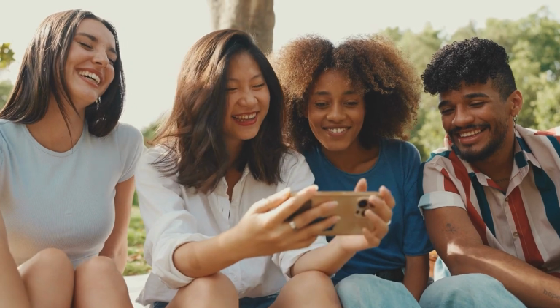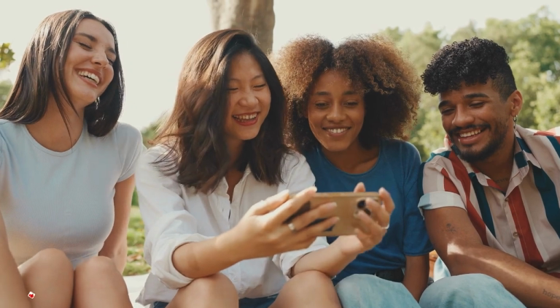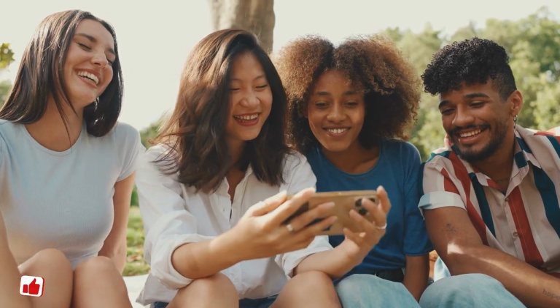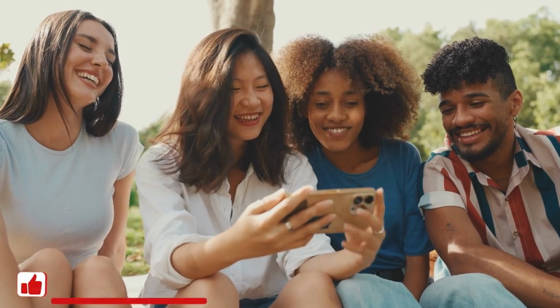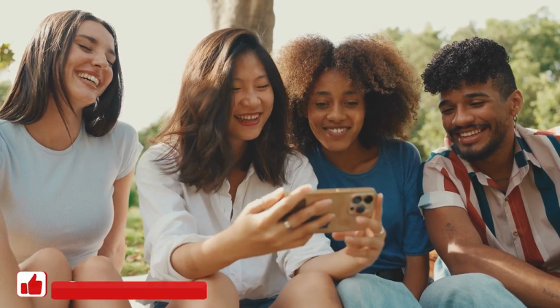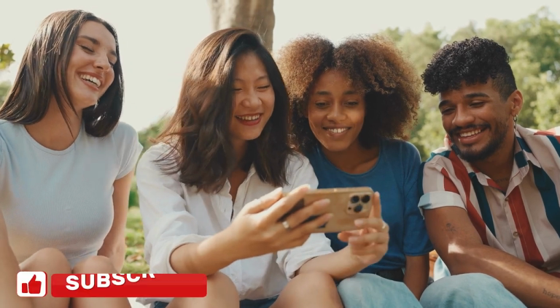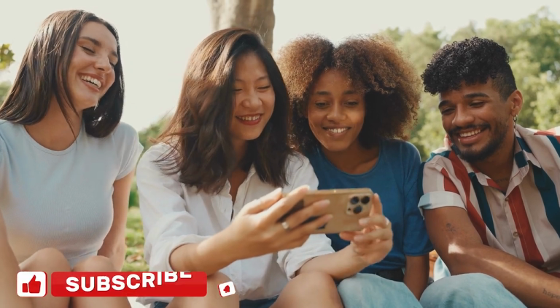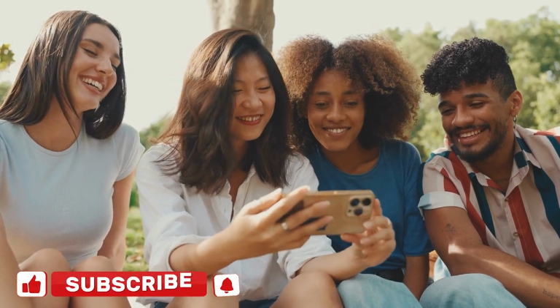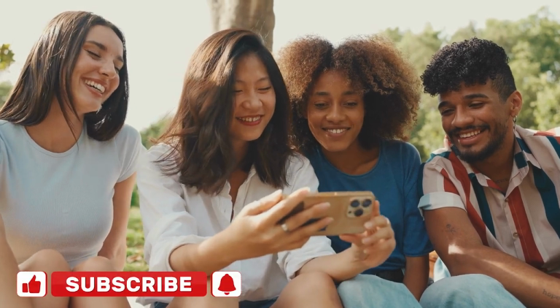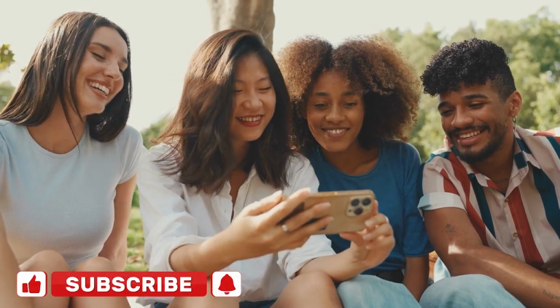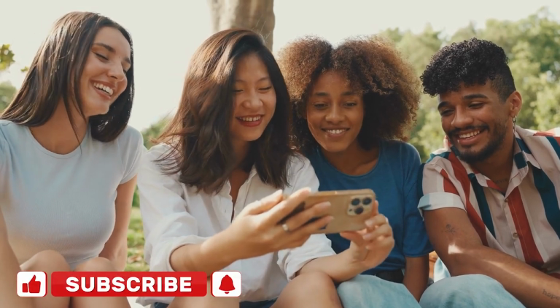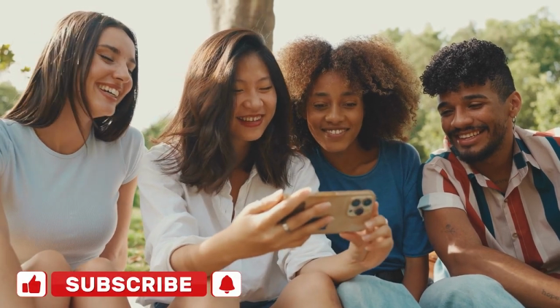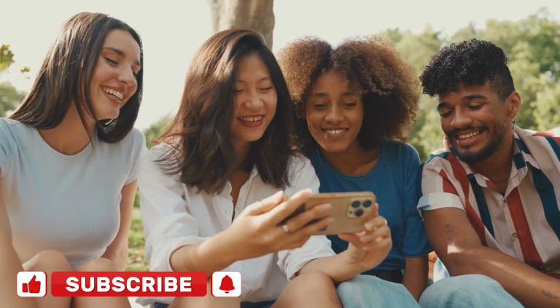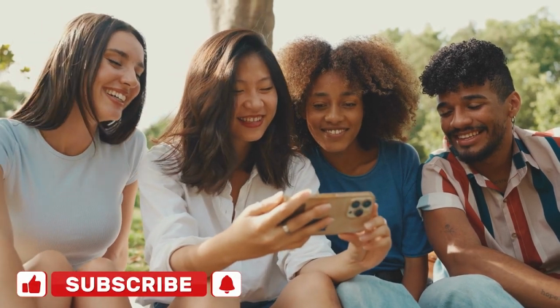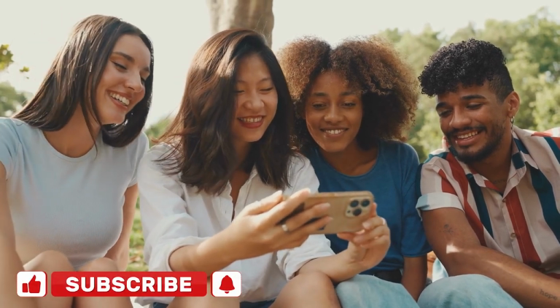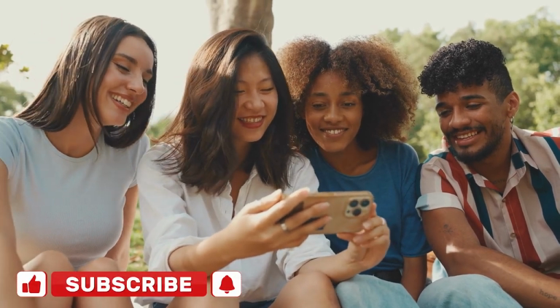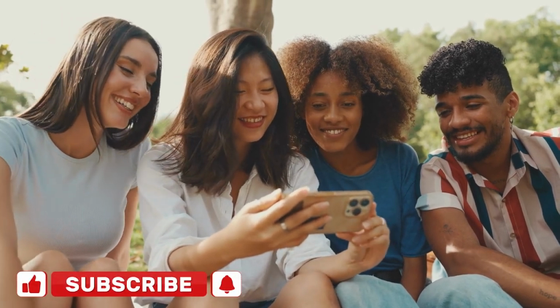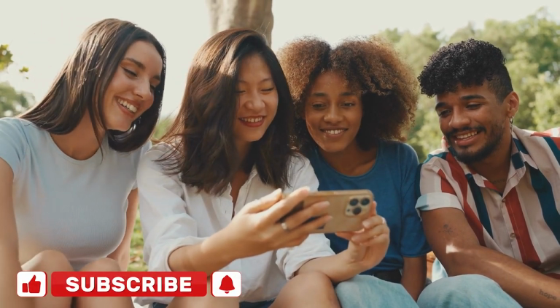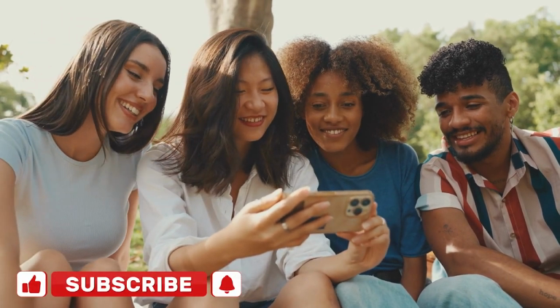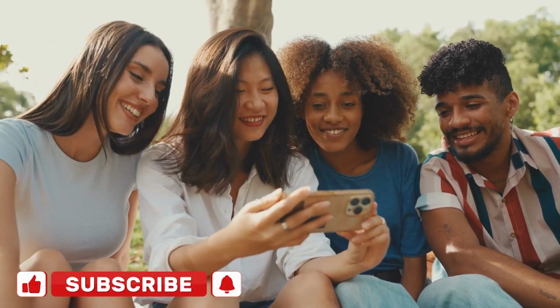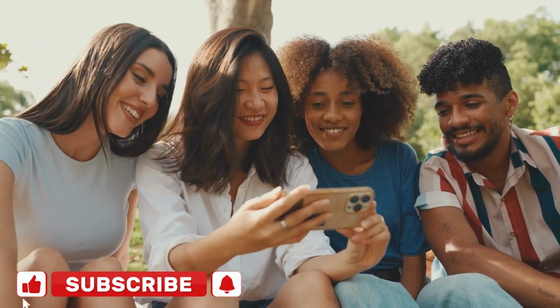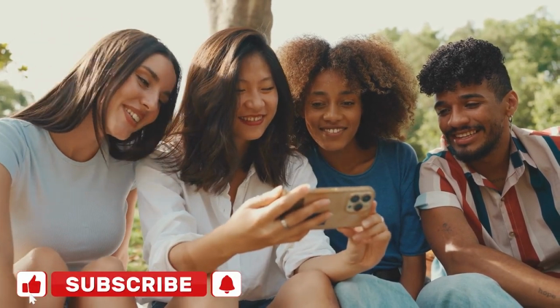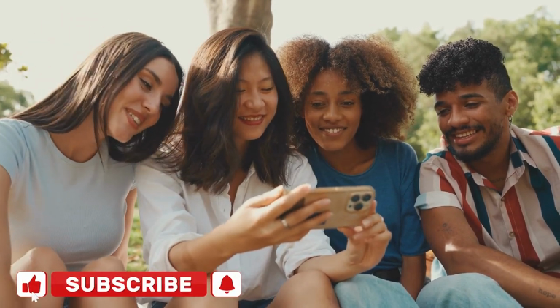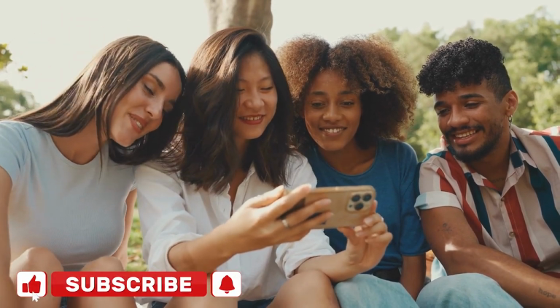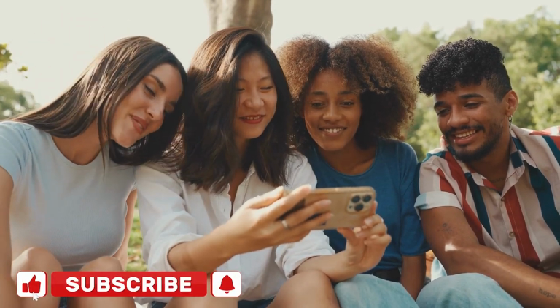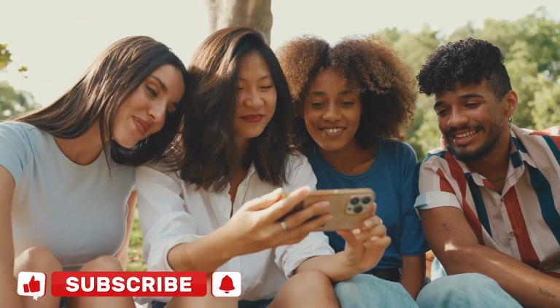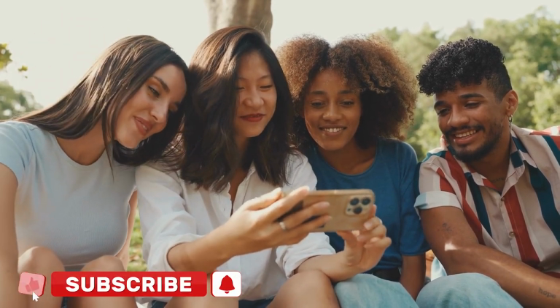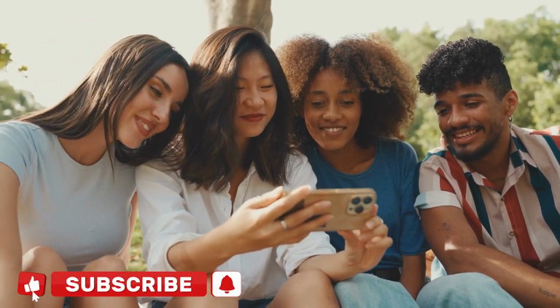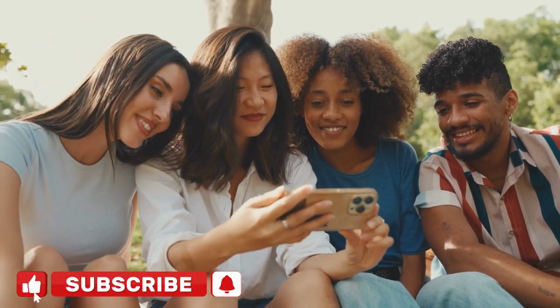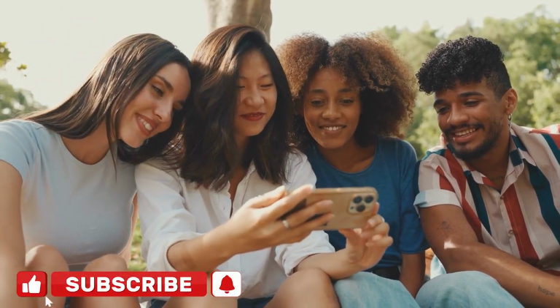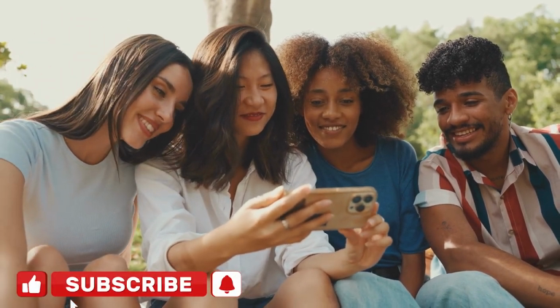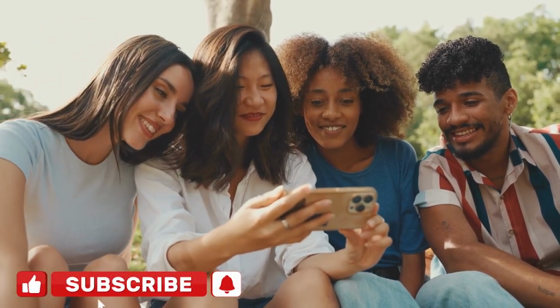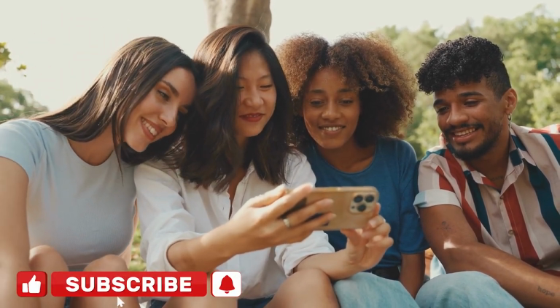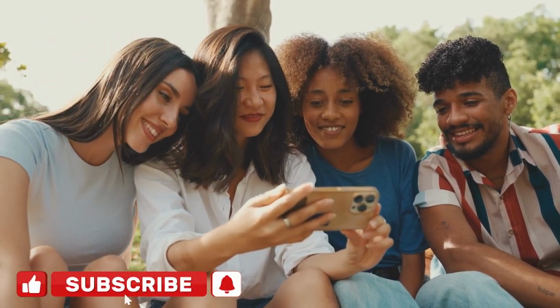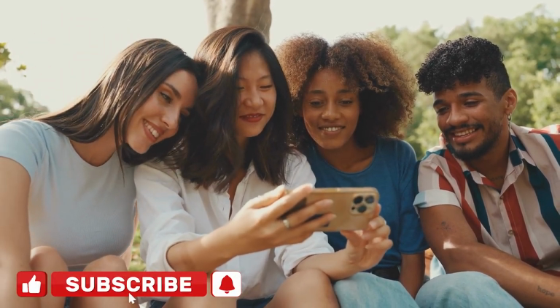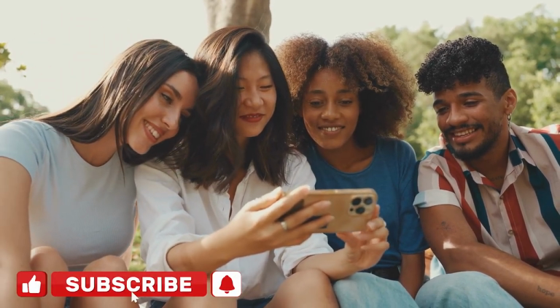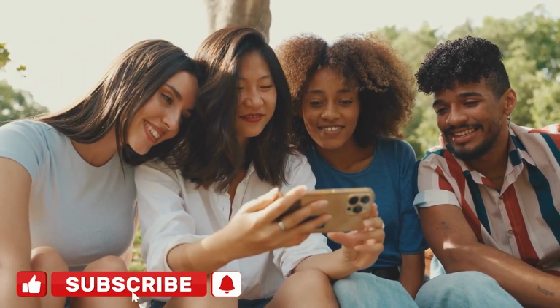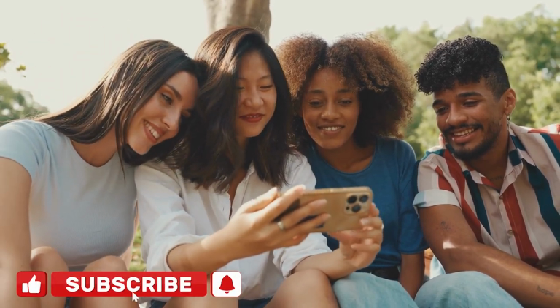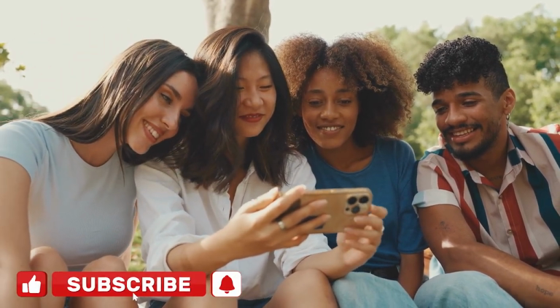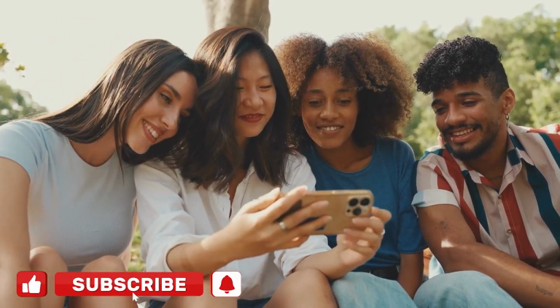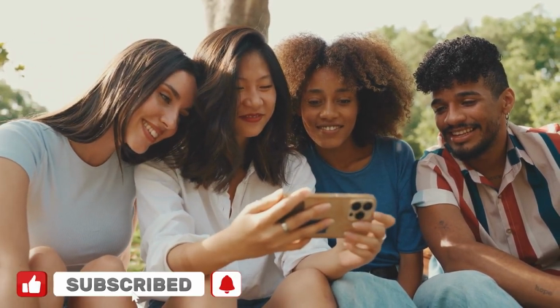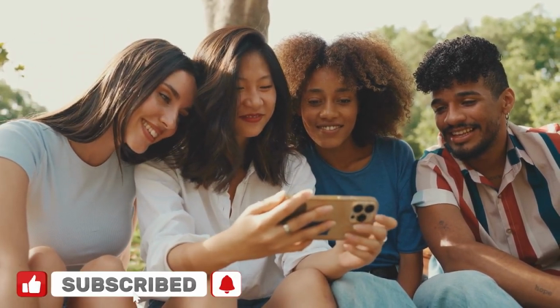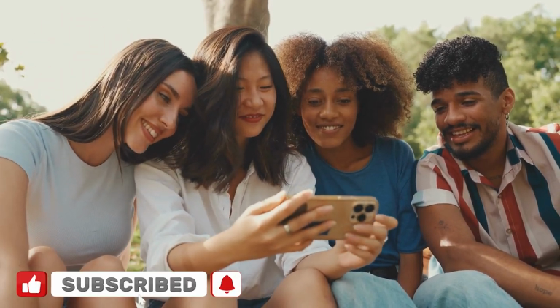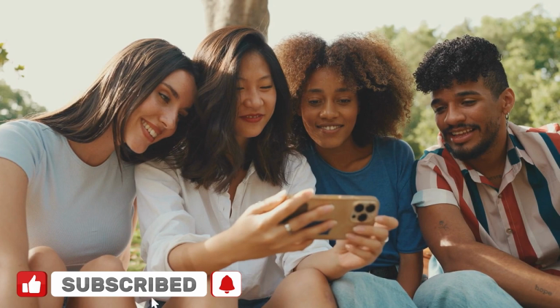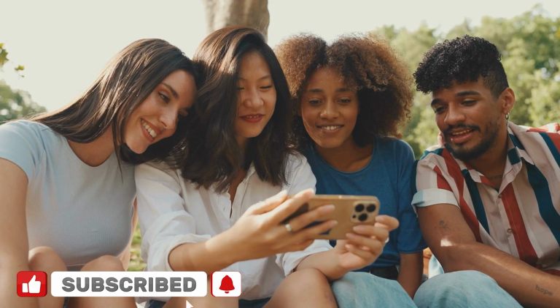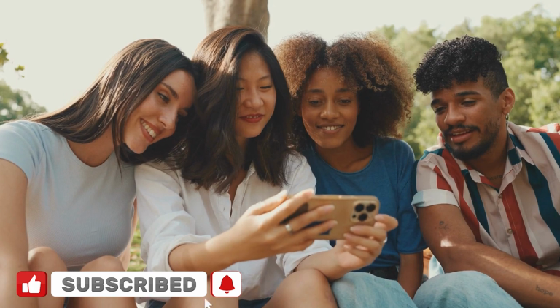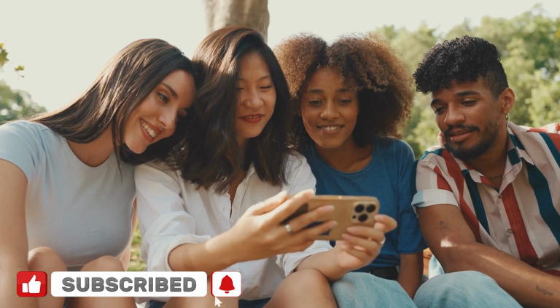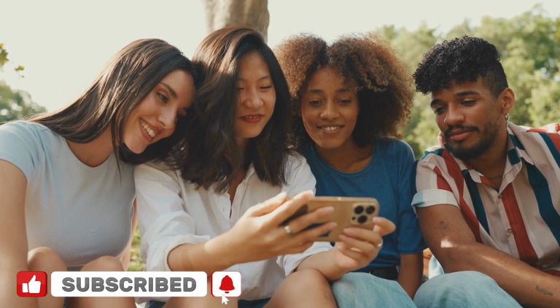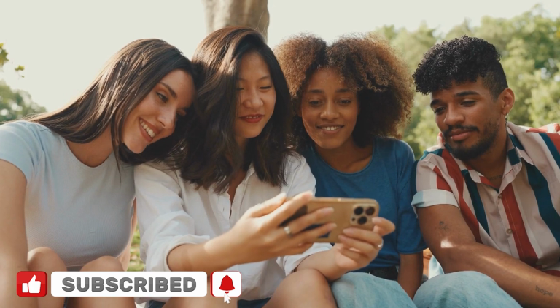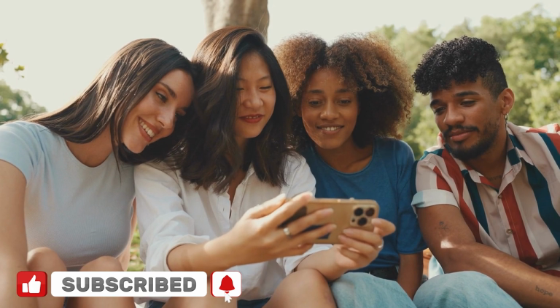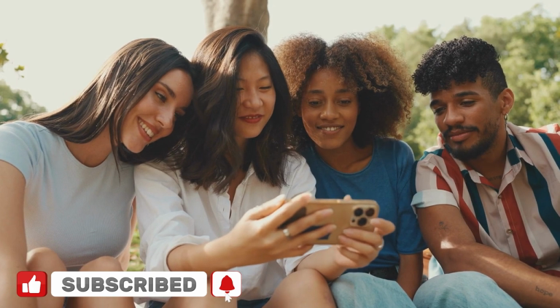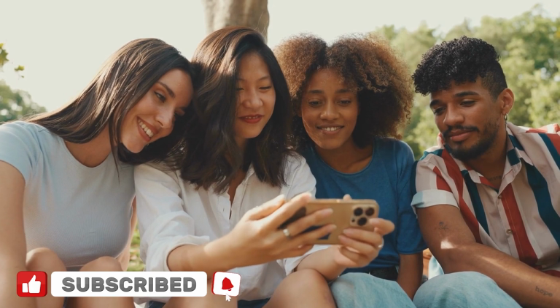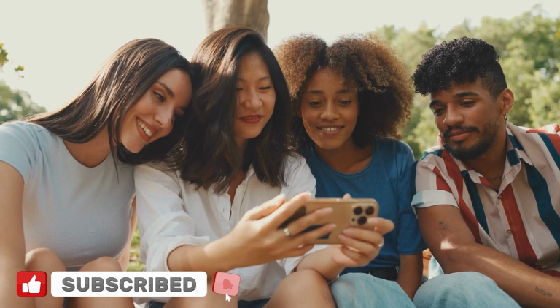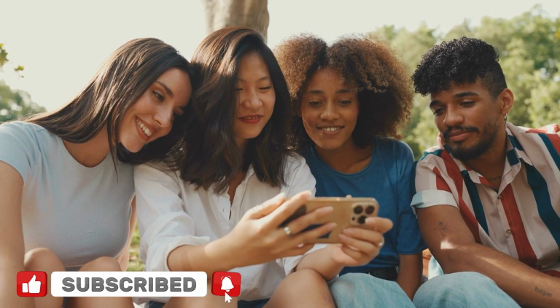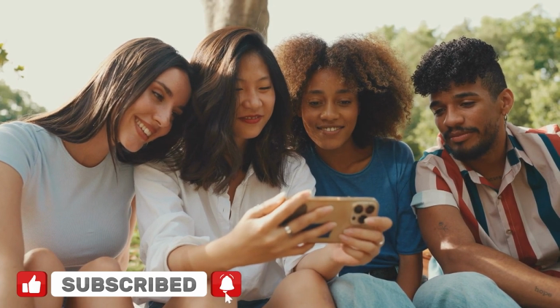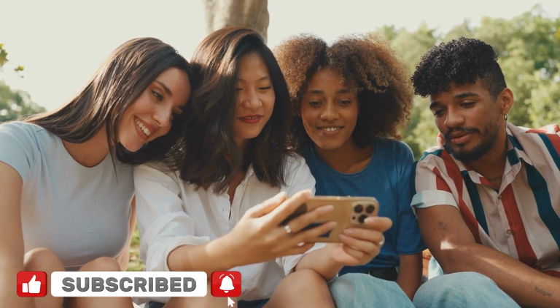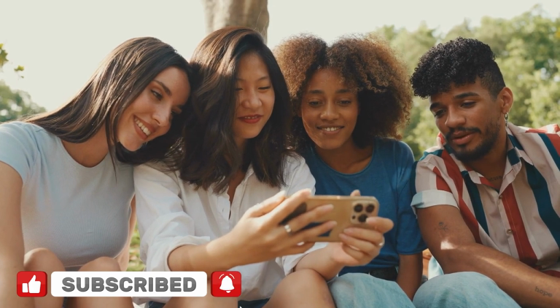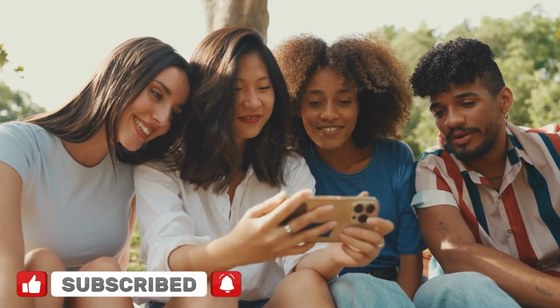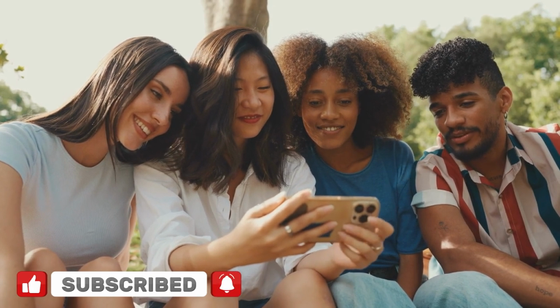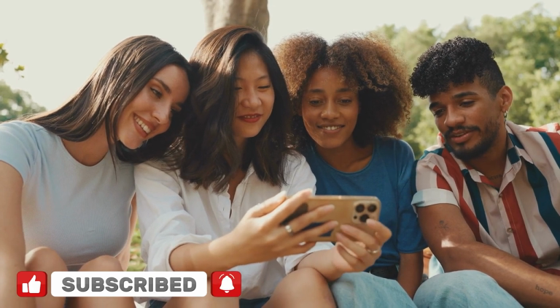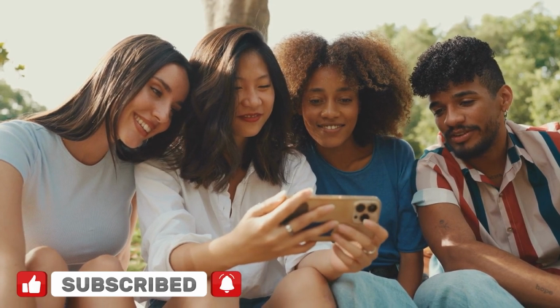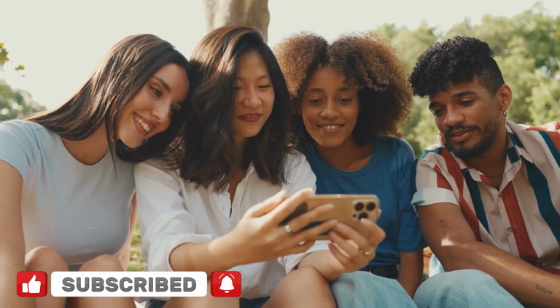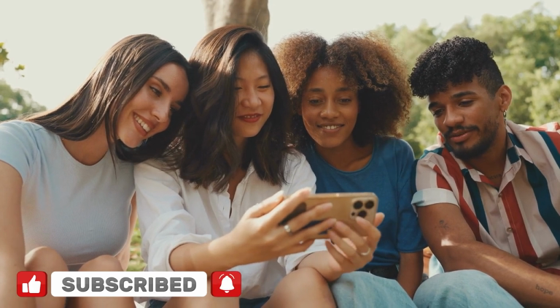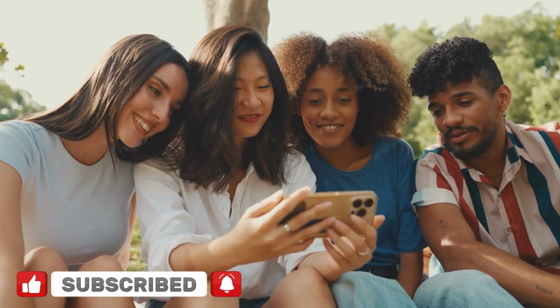Before we get on with more of the new releases, make sure that you are subscribed to our channel to get more videos like this. Also, give this video a thumbs up.